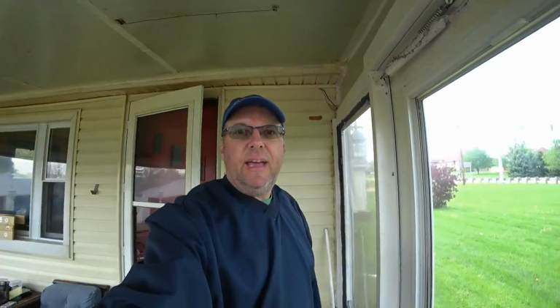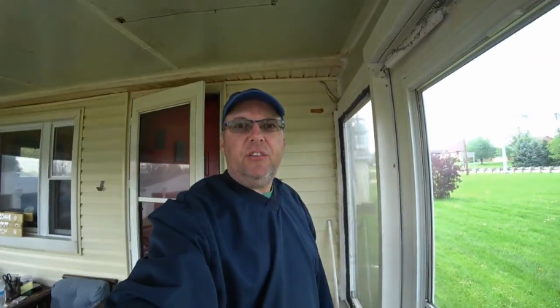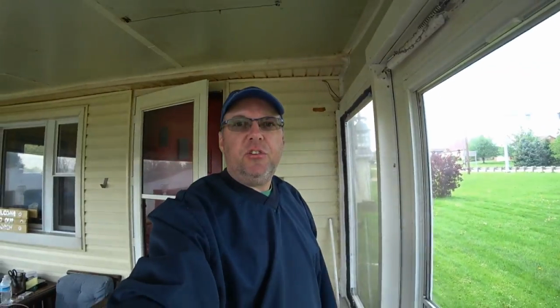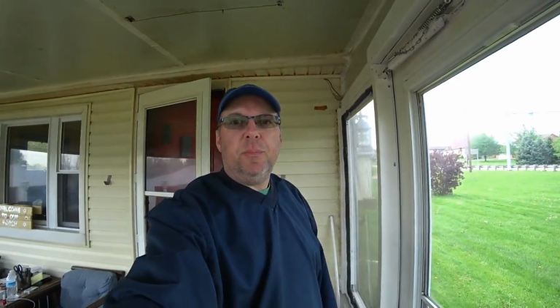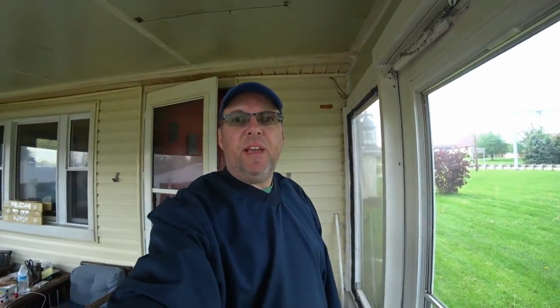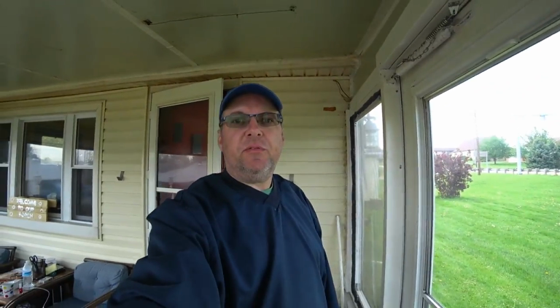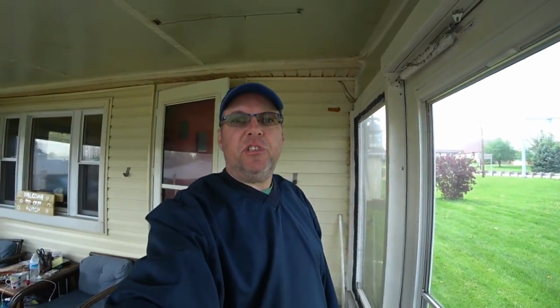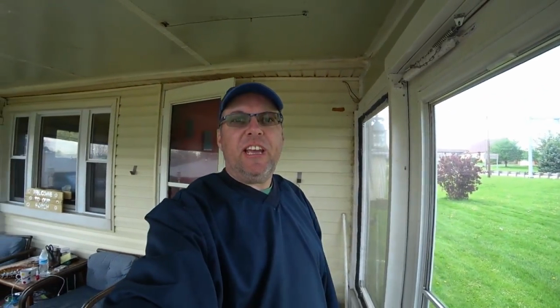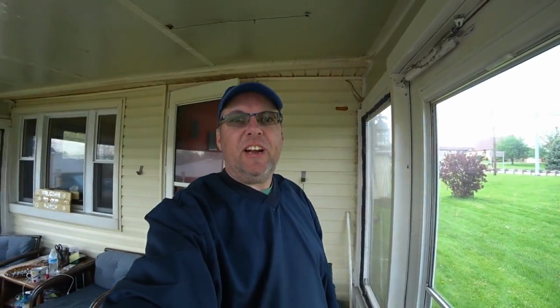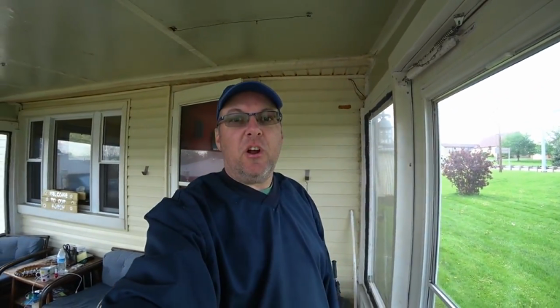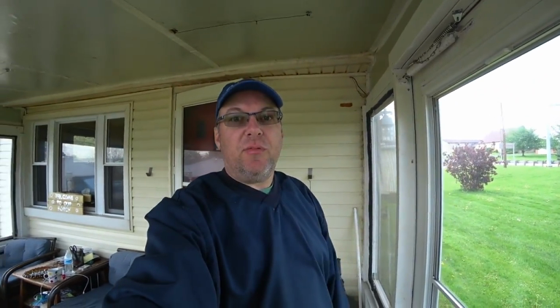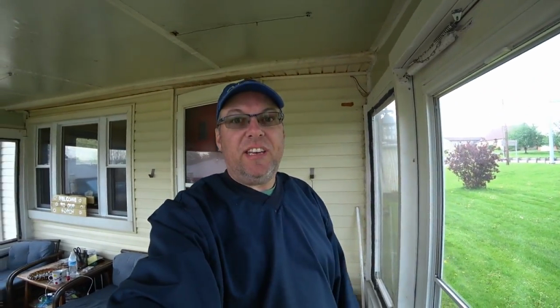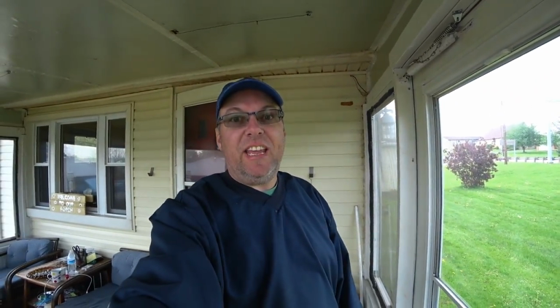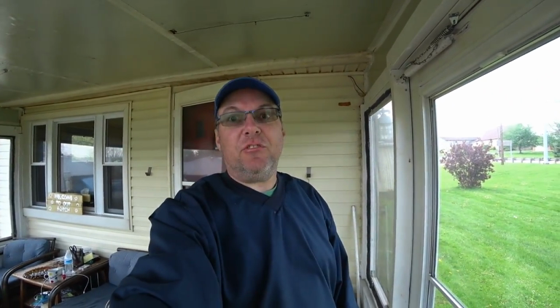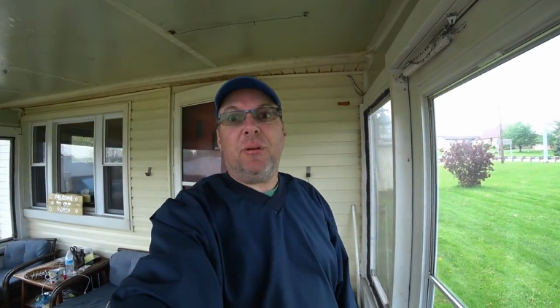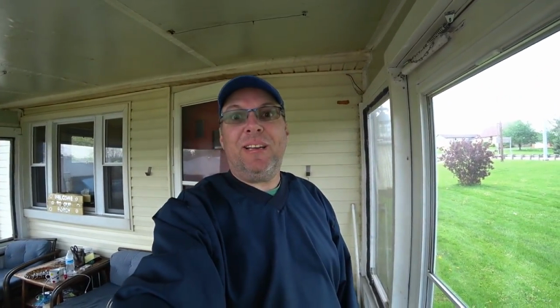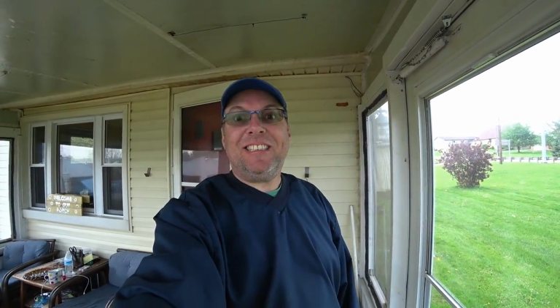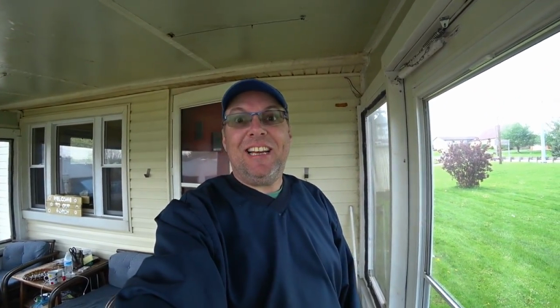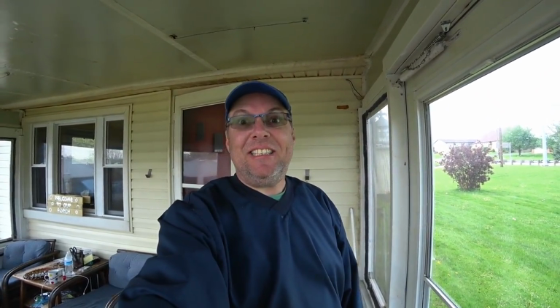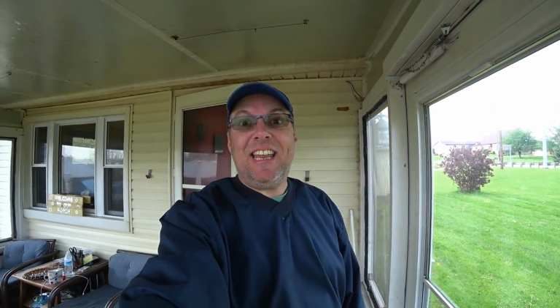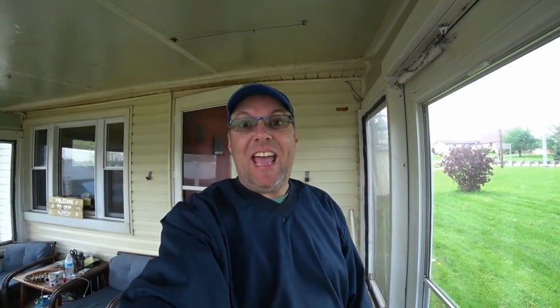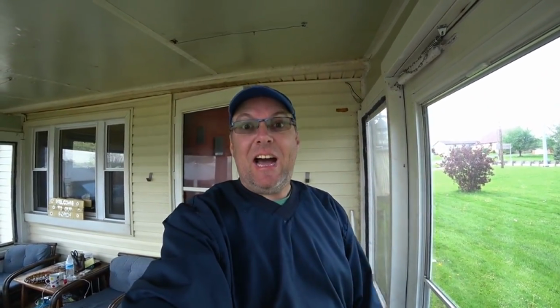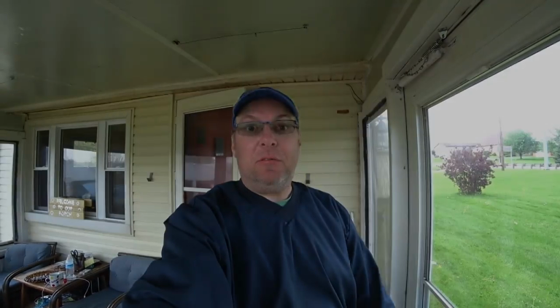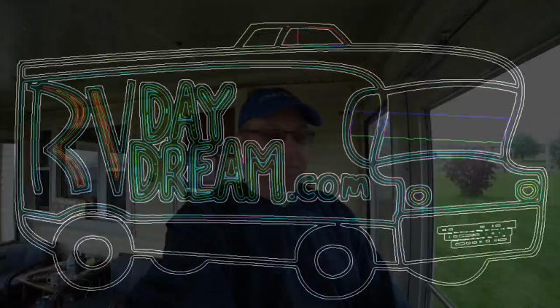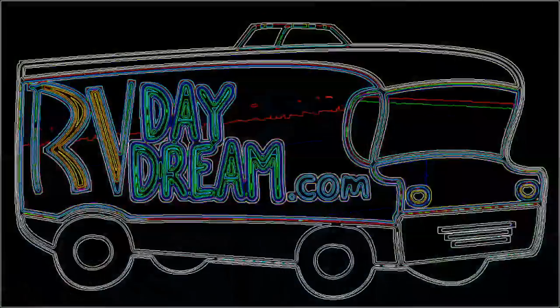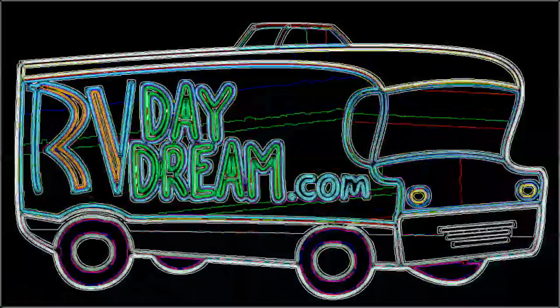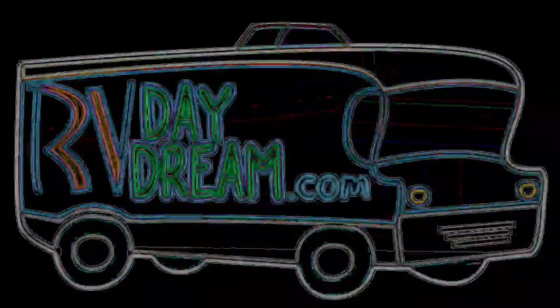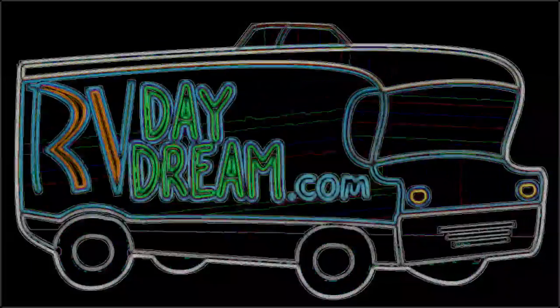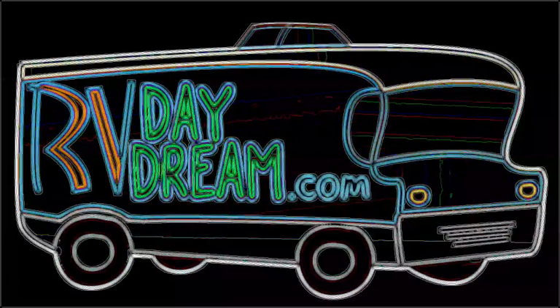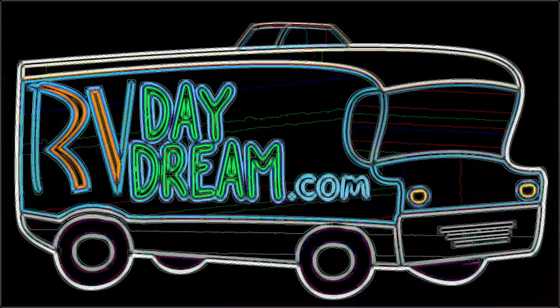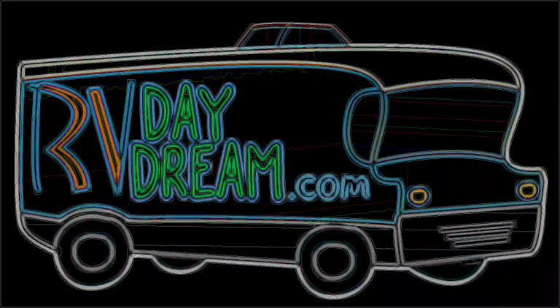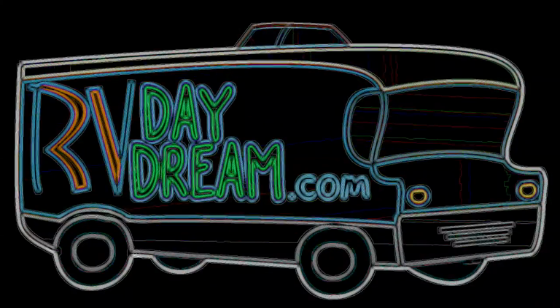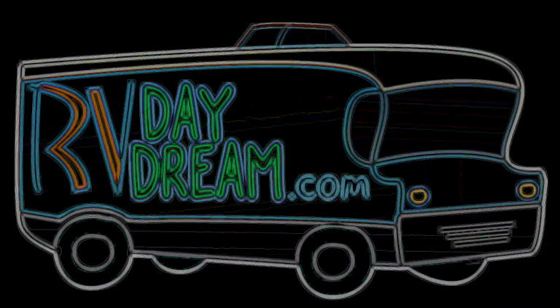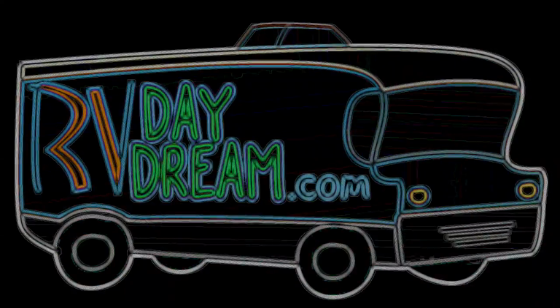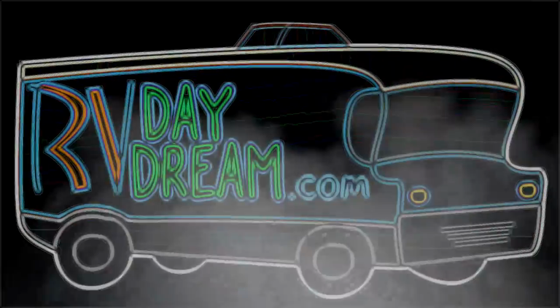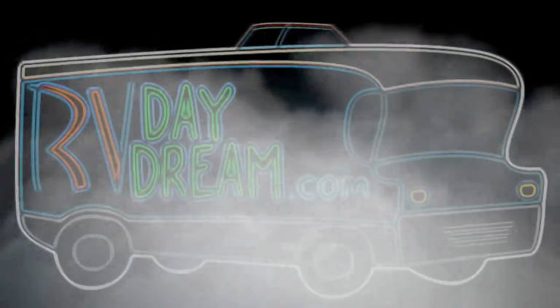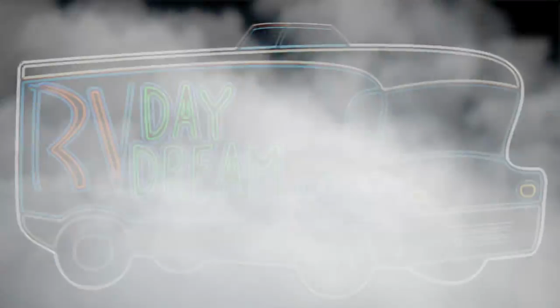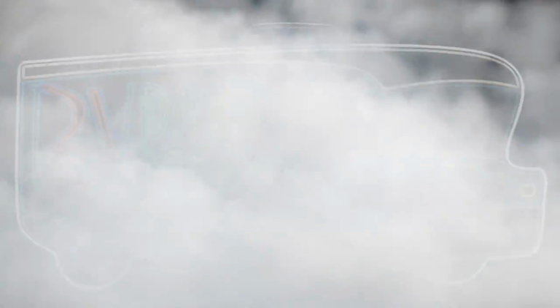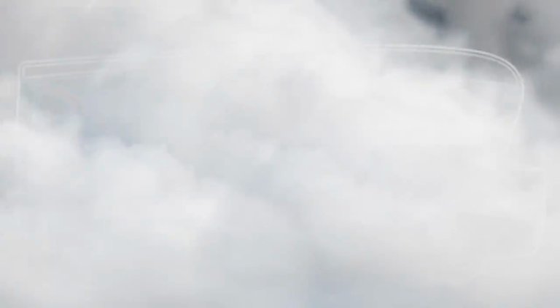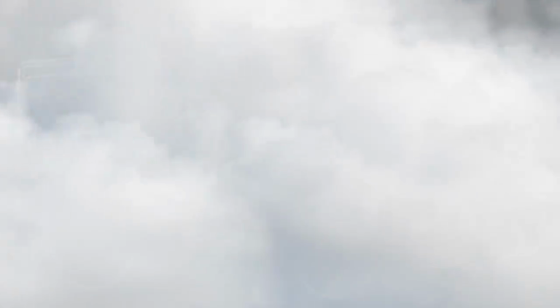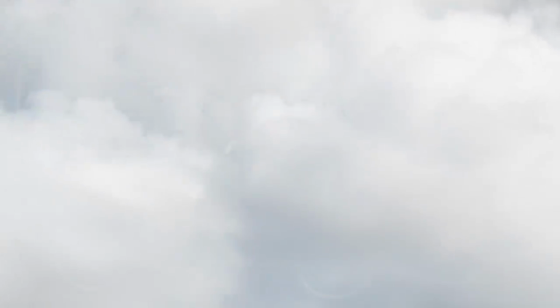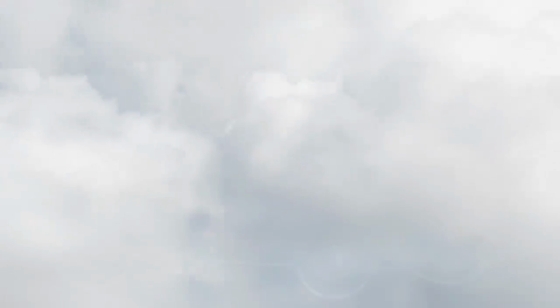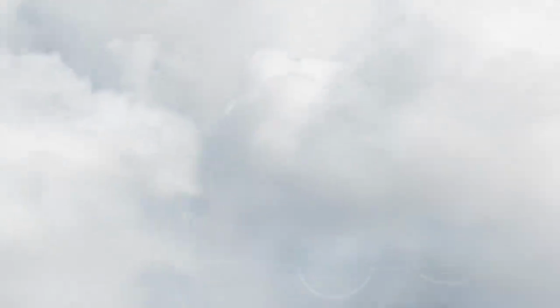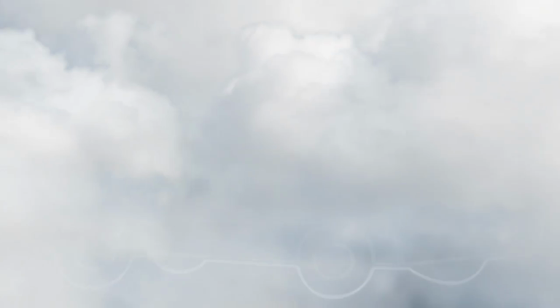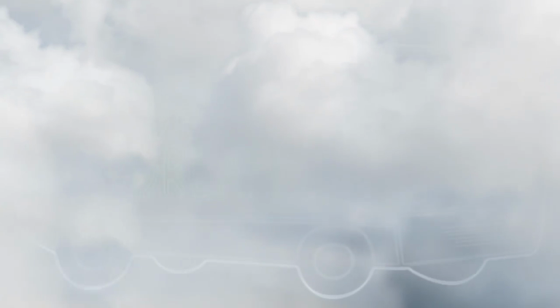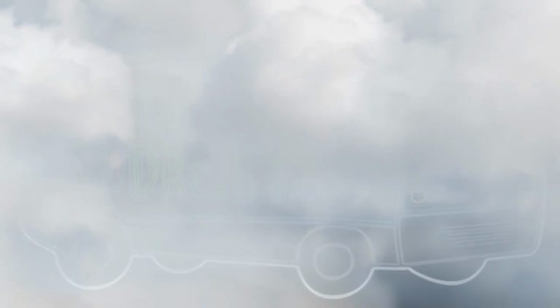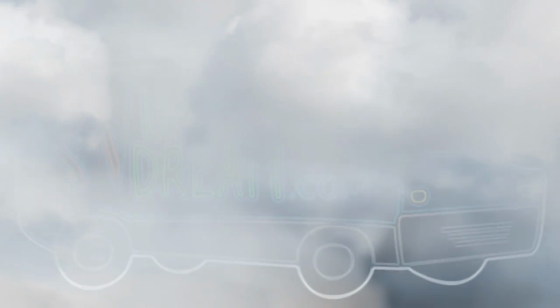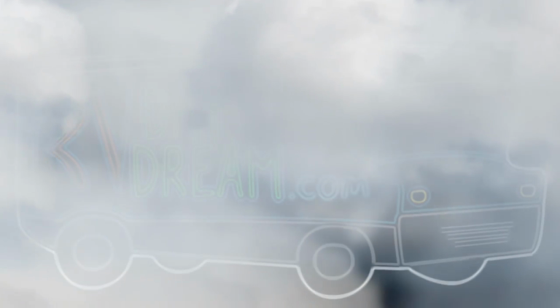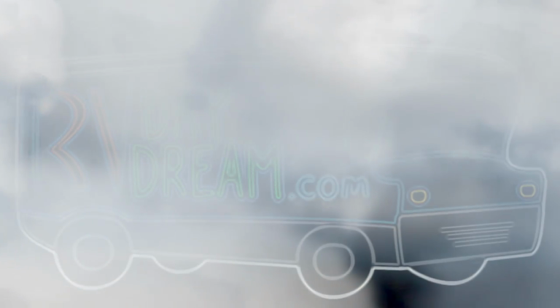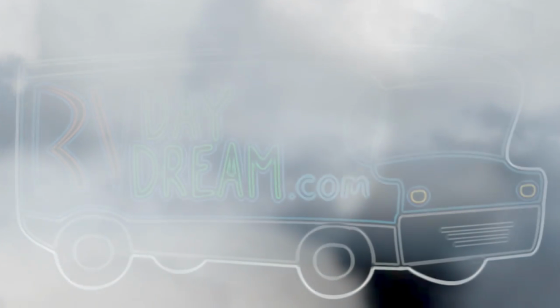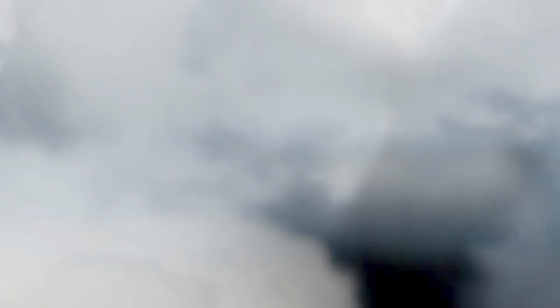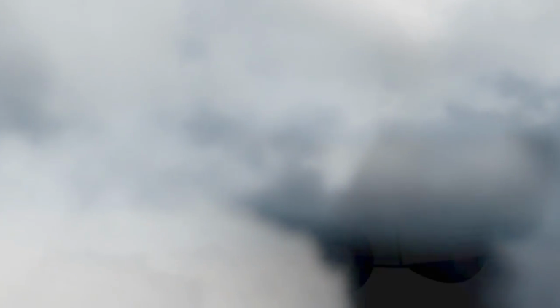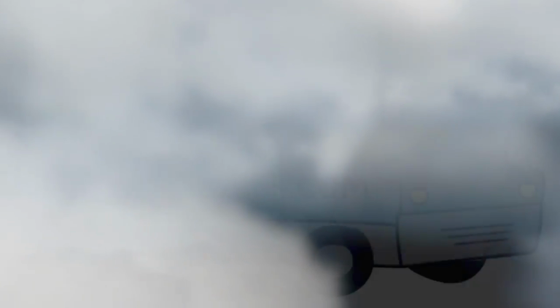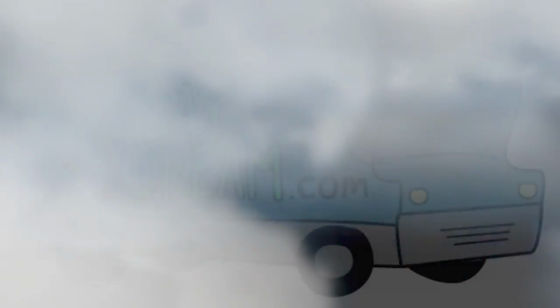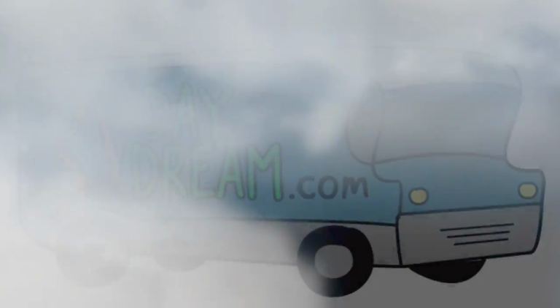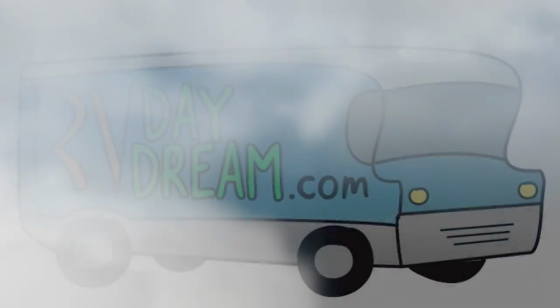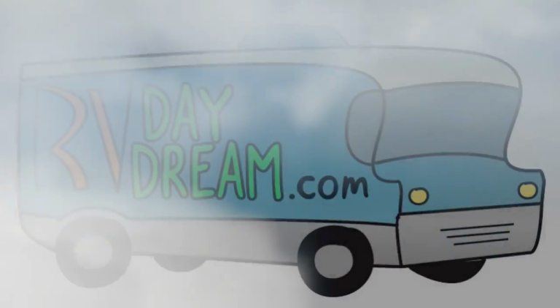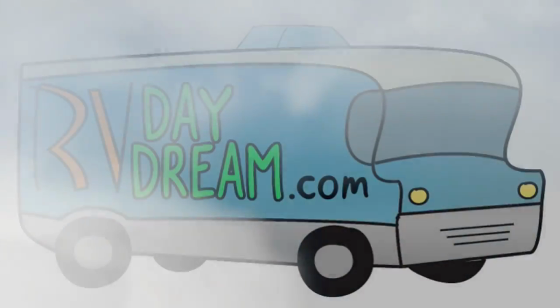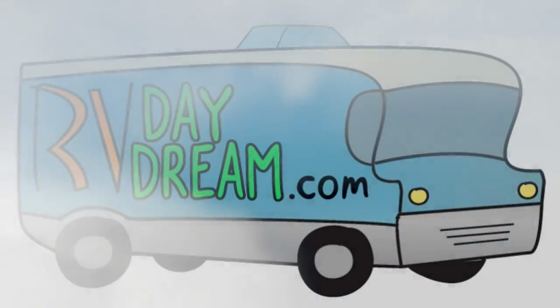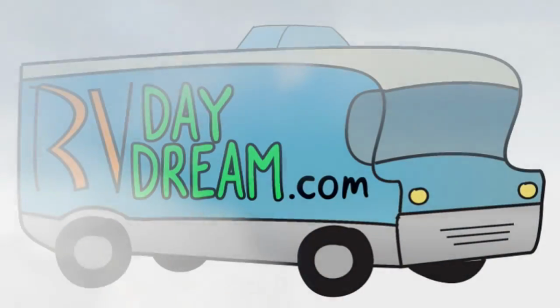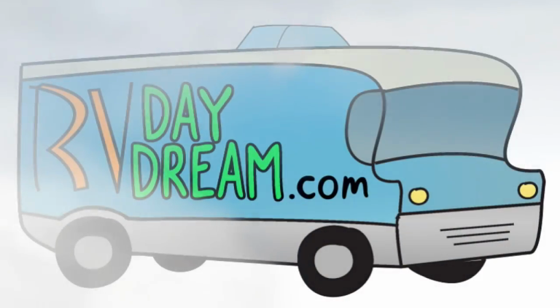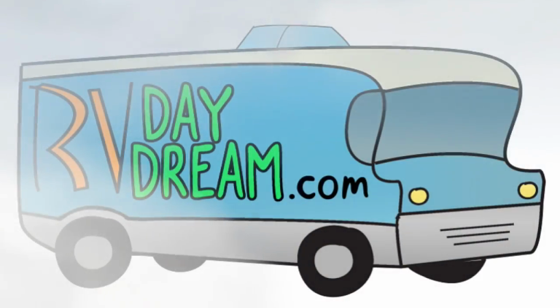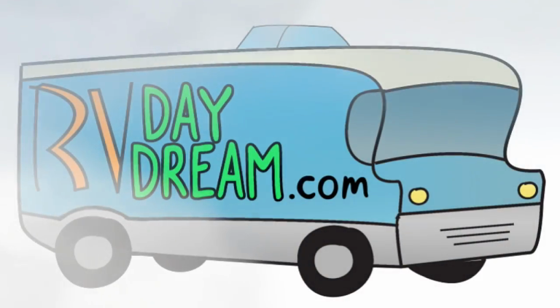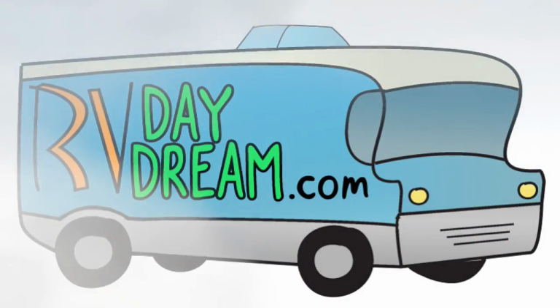Hey YouTube, thanks for checking out RV Daydream. It's a nice day out. What have you been up to? I've been riding on a daydream.